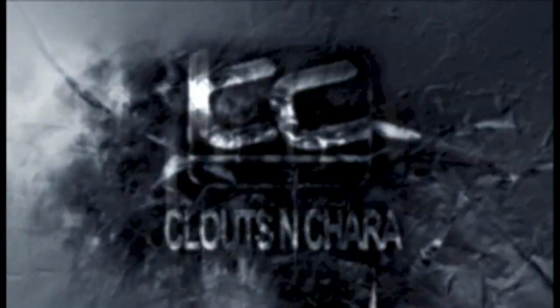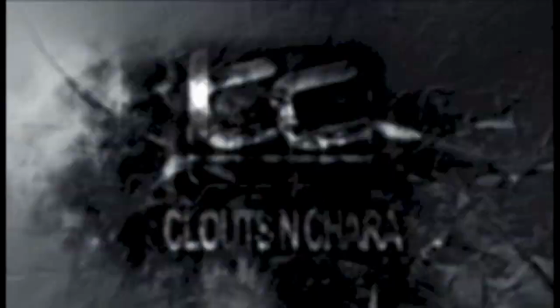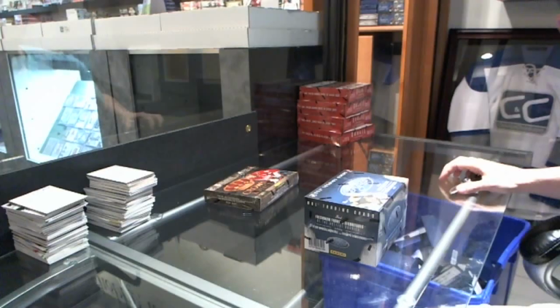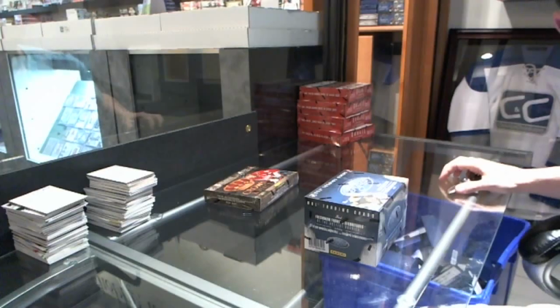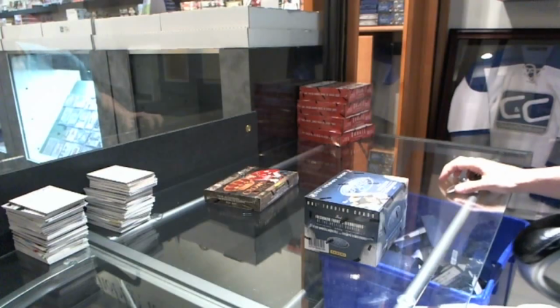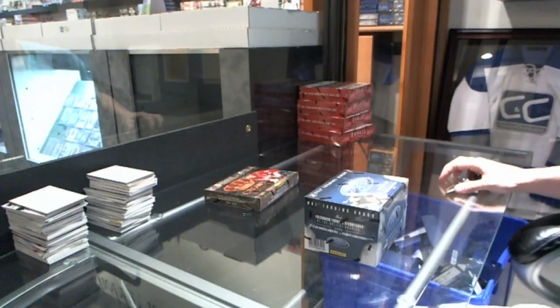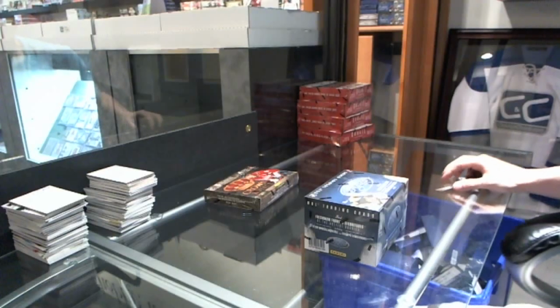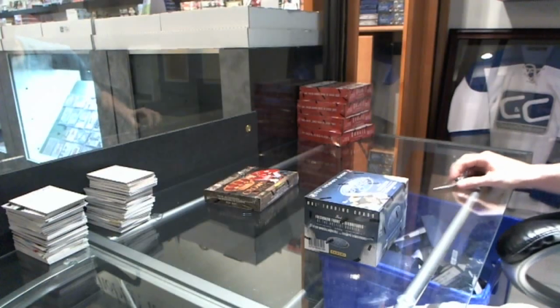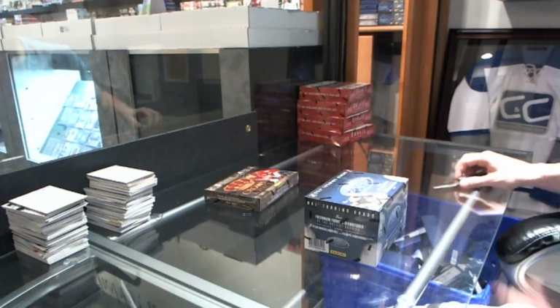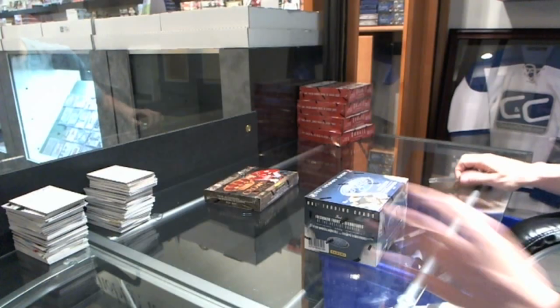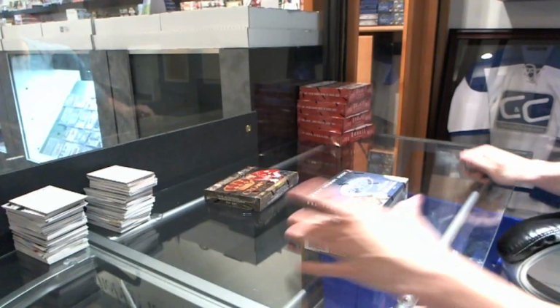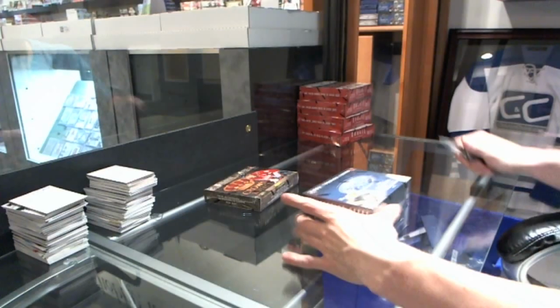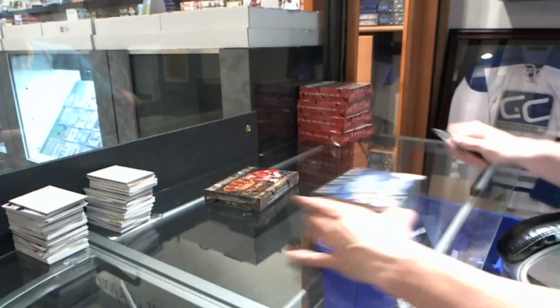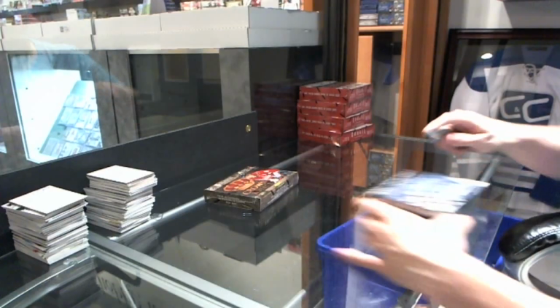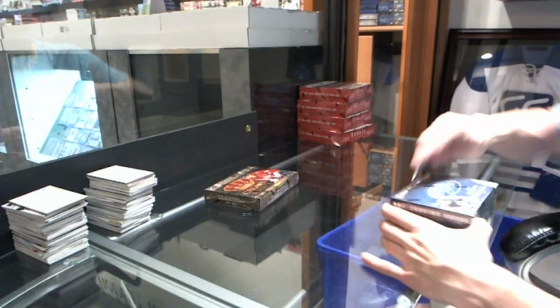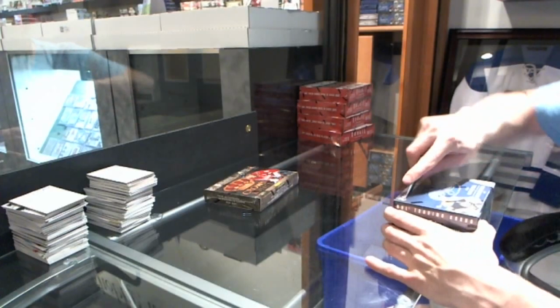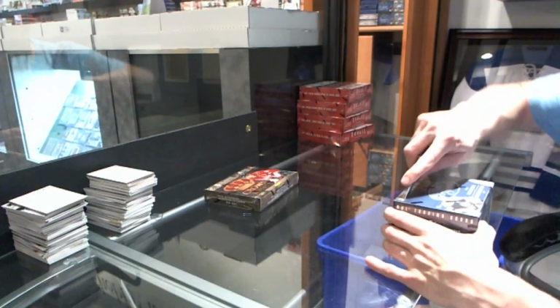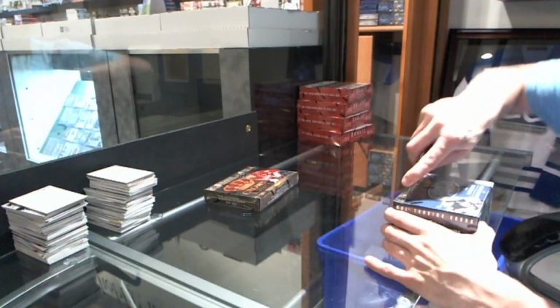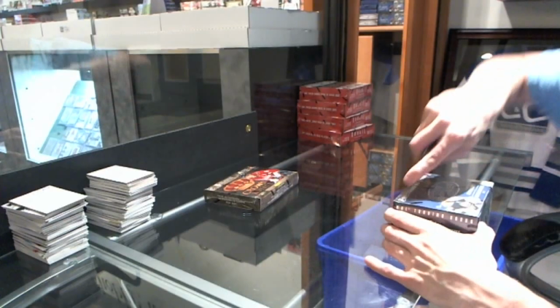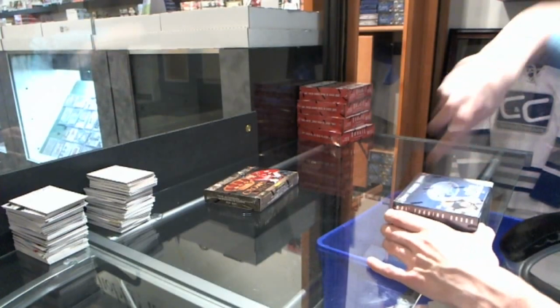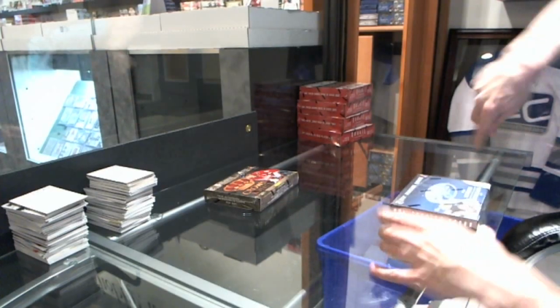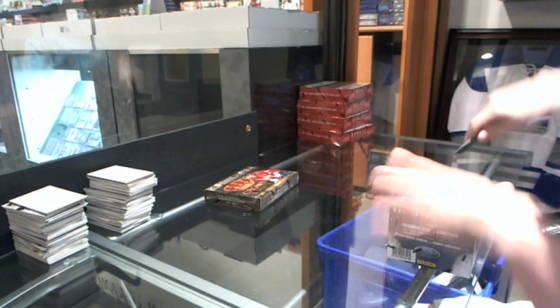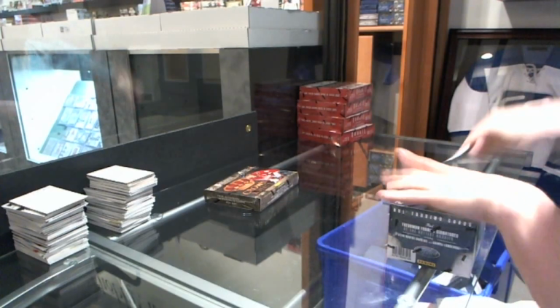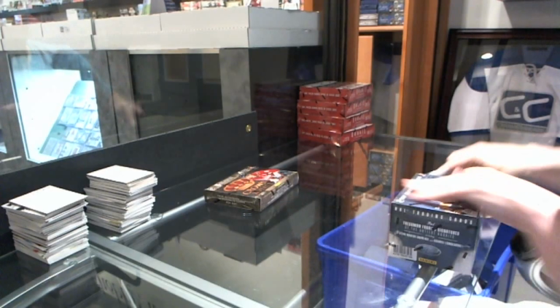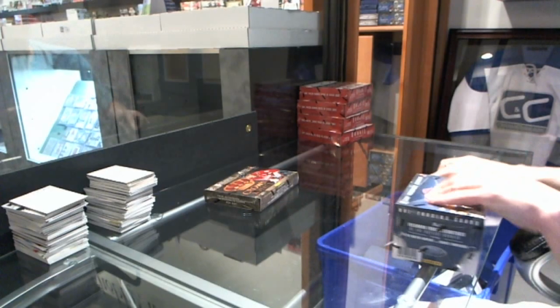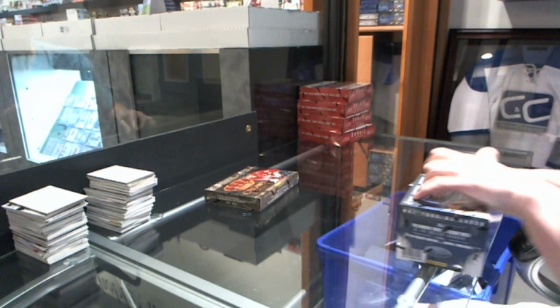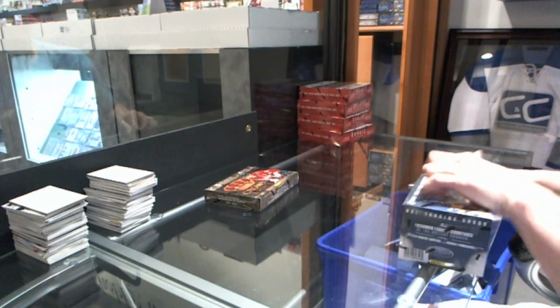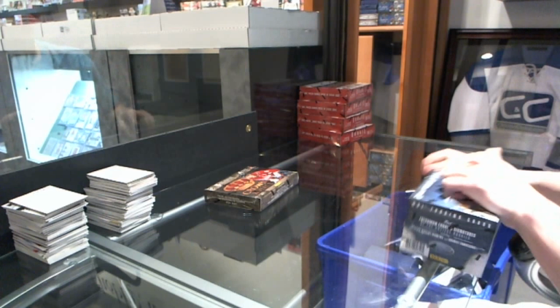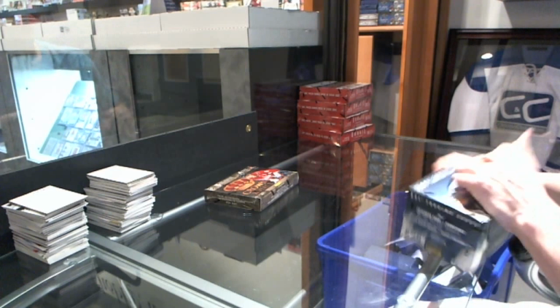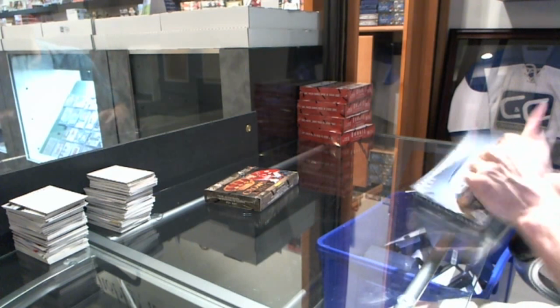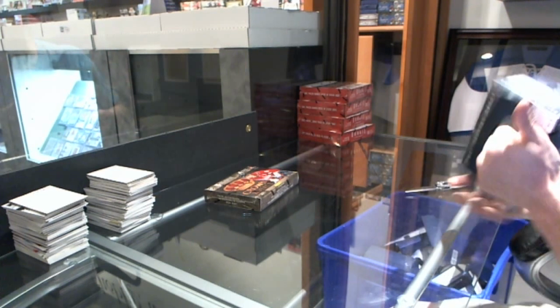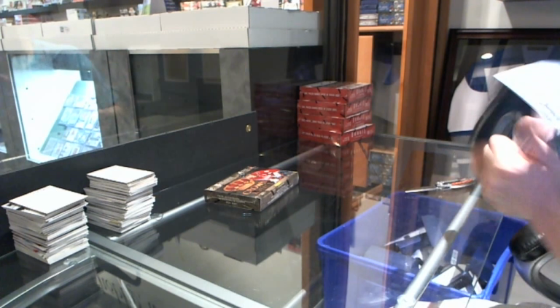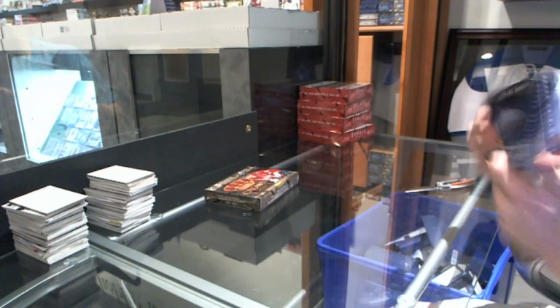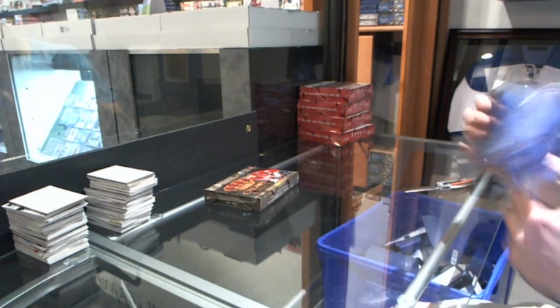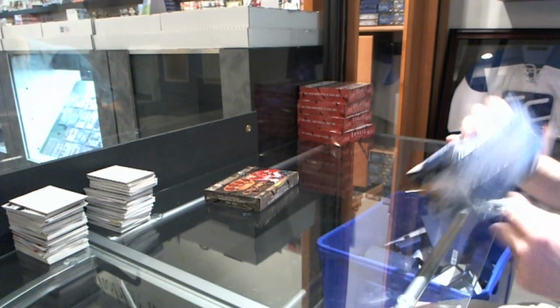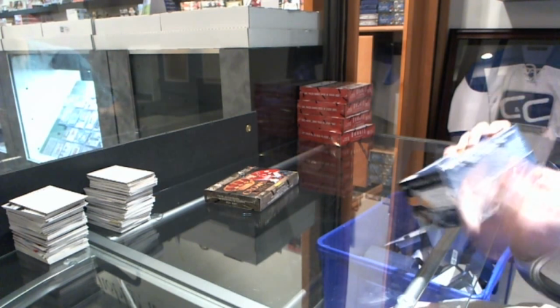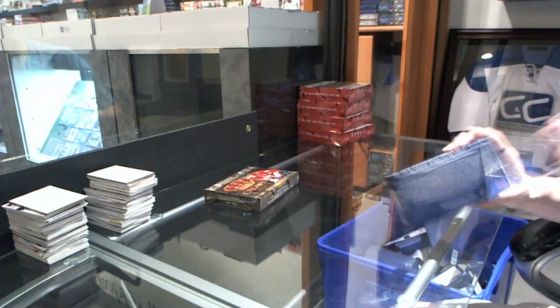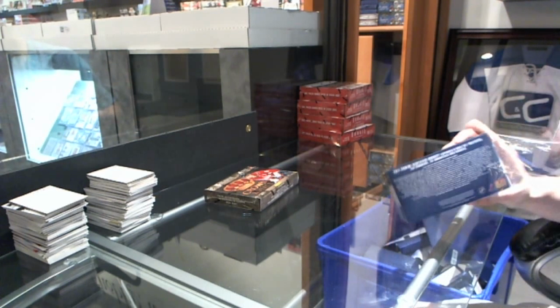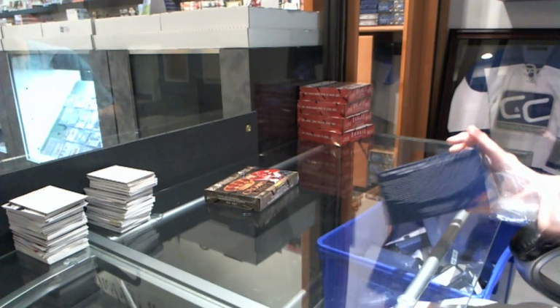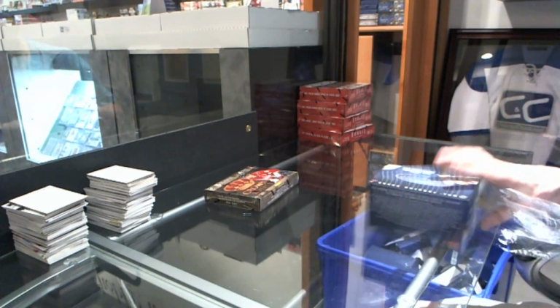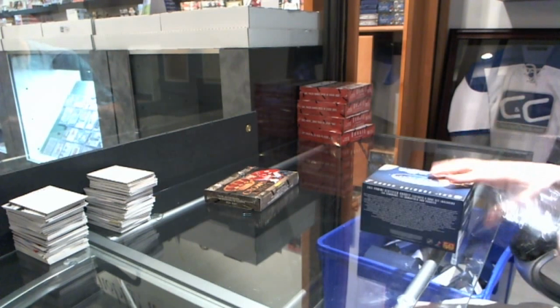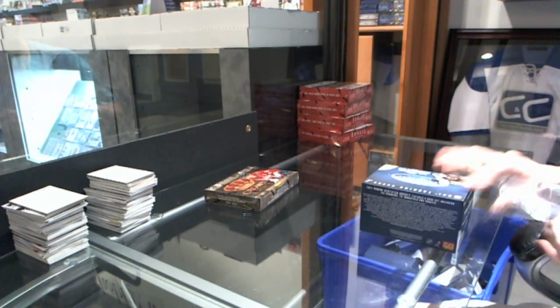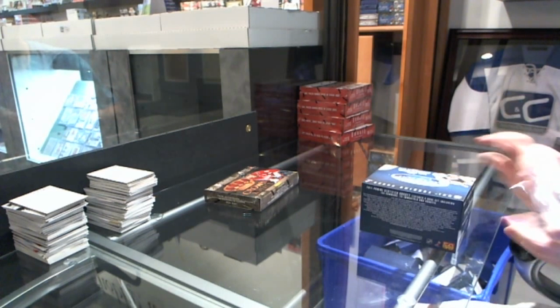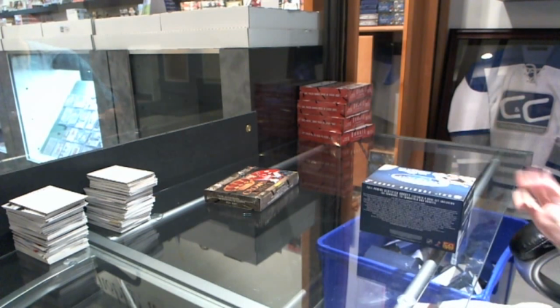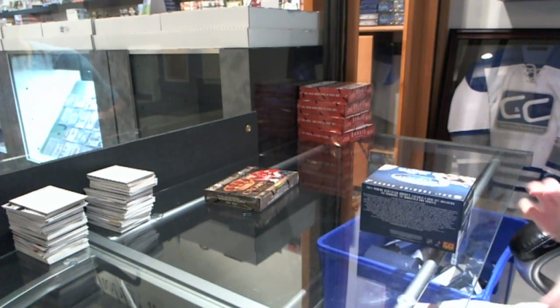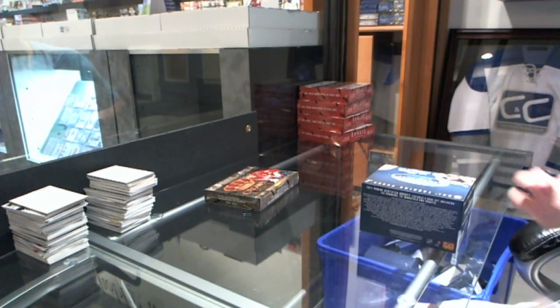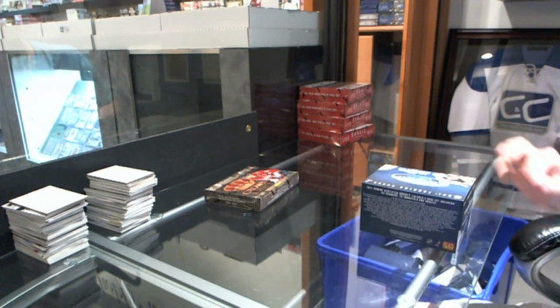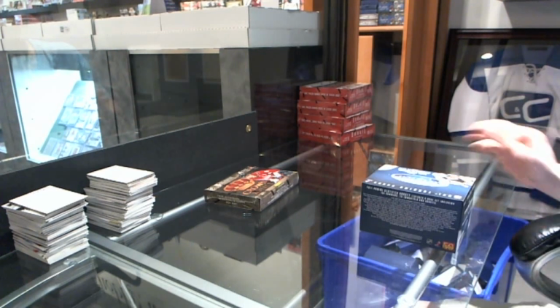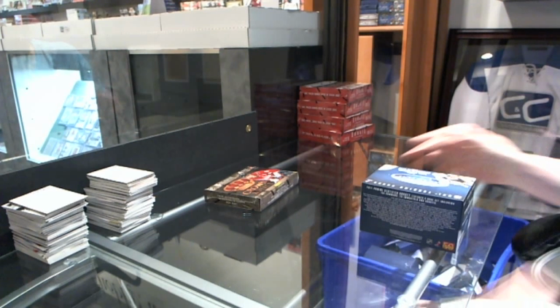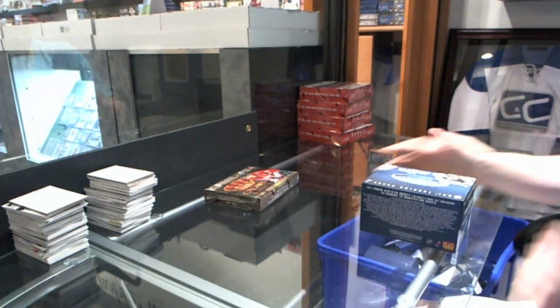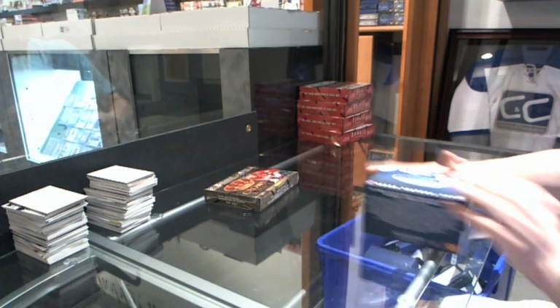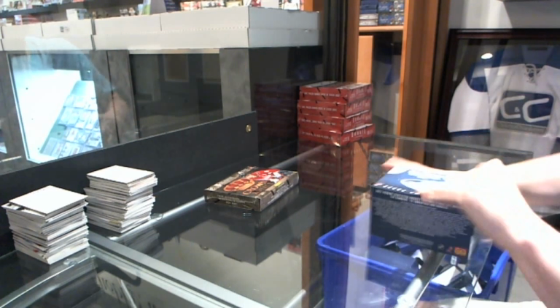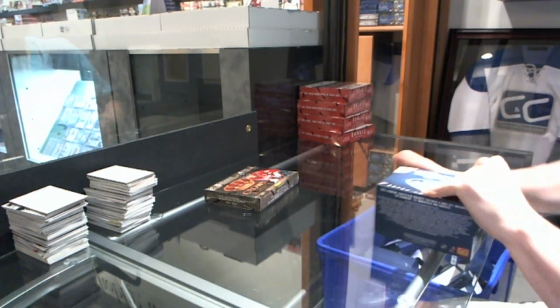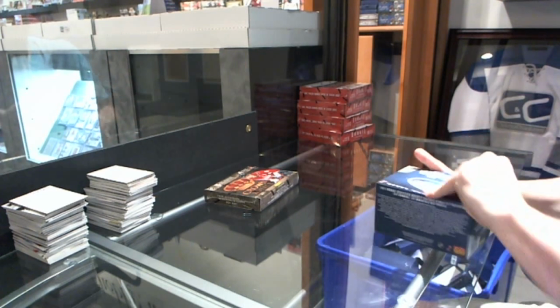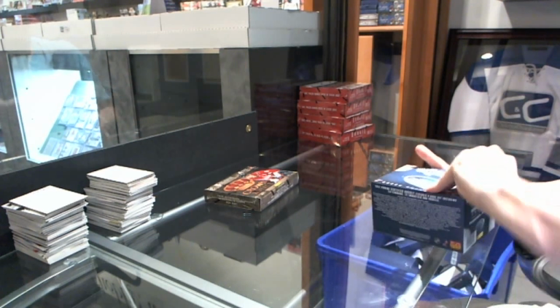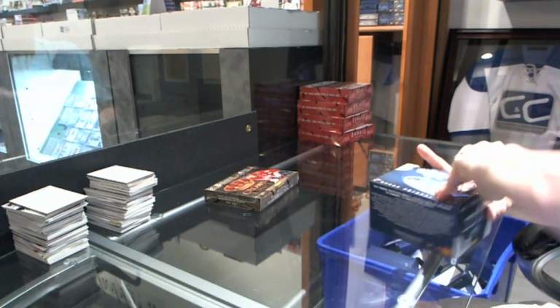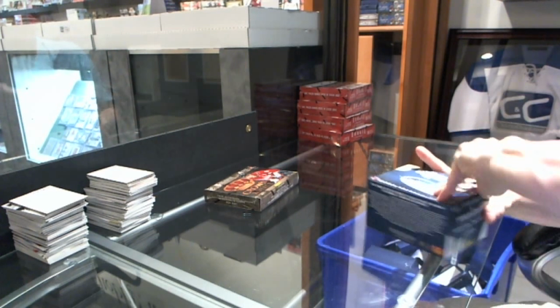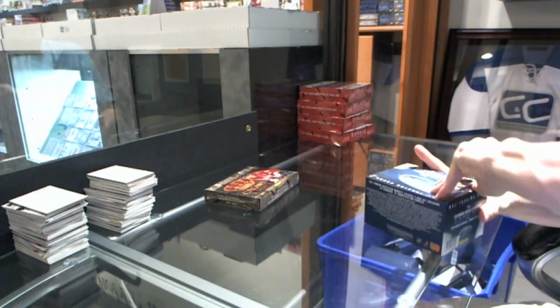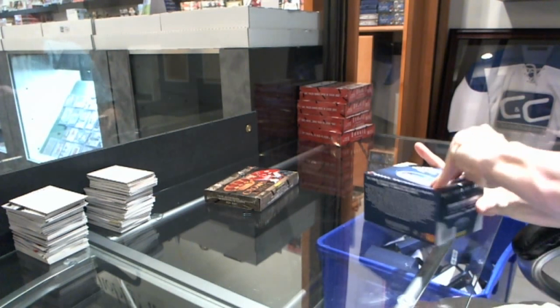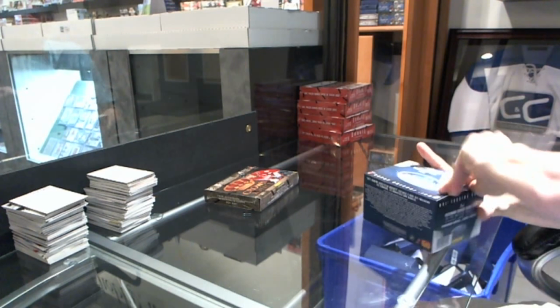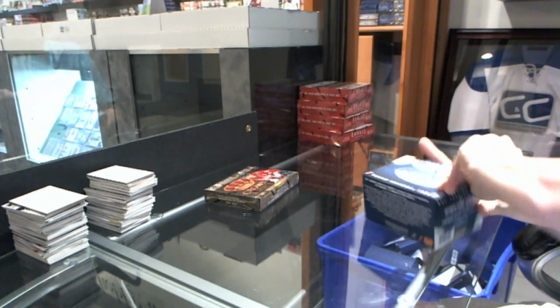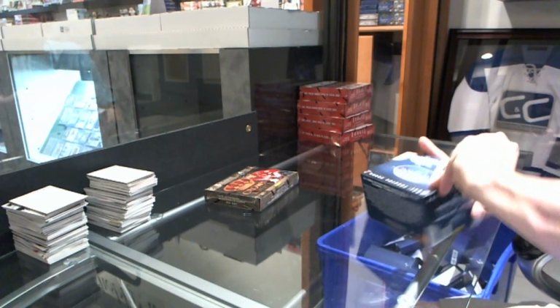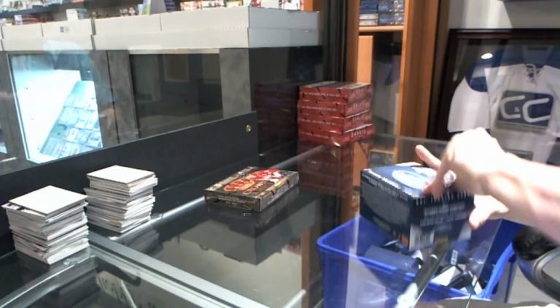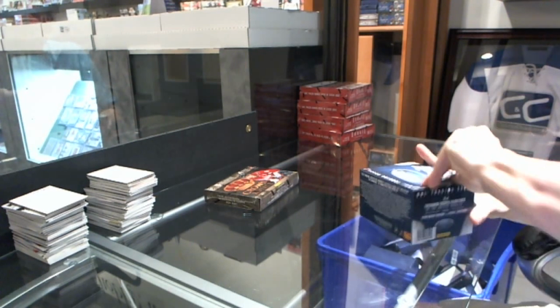Here we go, Jeffco 135's box of 1112 Certifieds and 1112 Crown Royal.